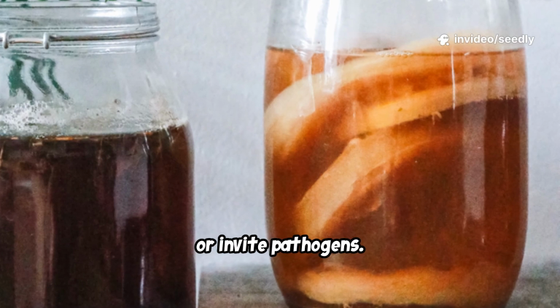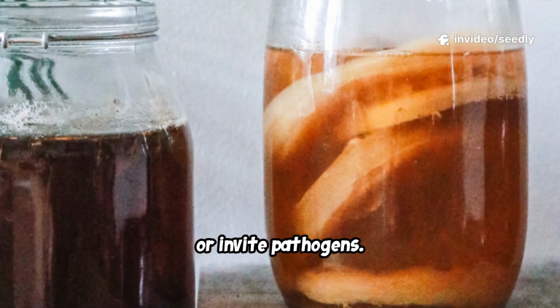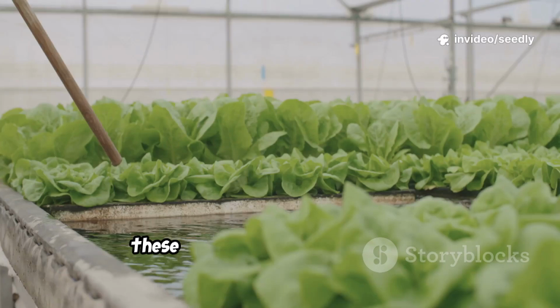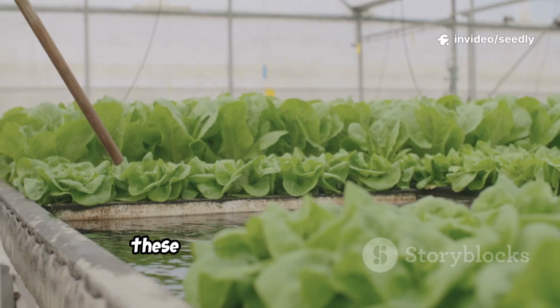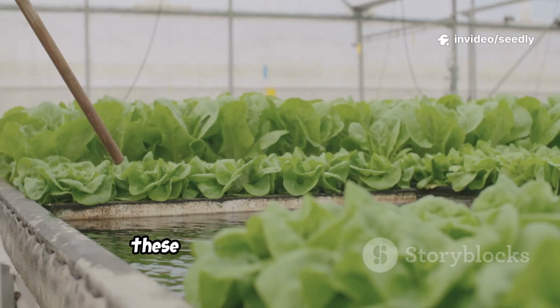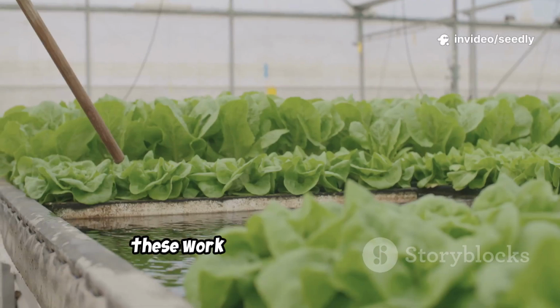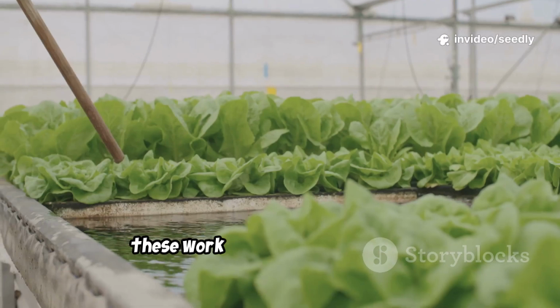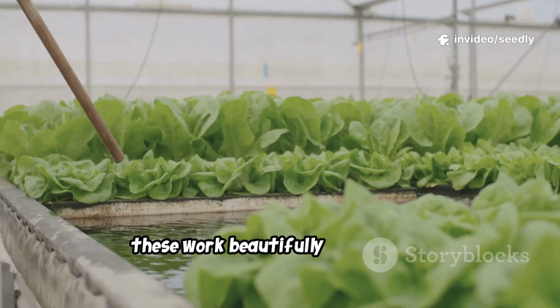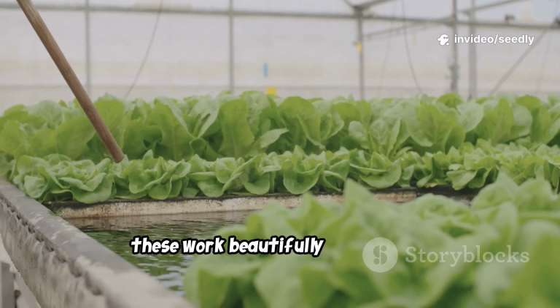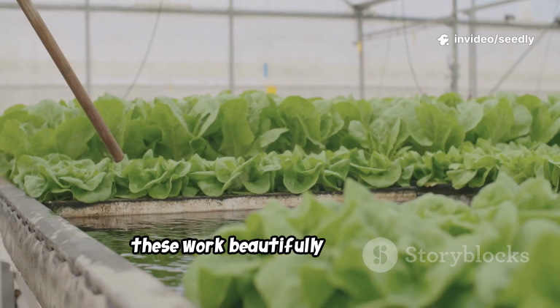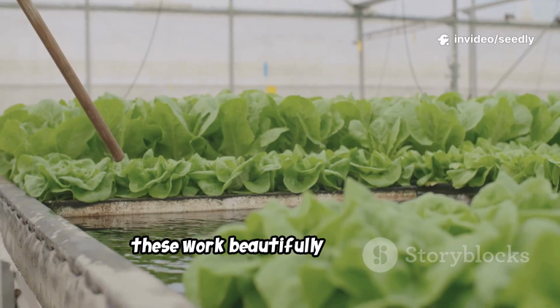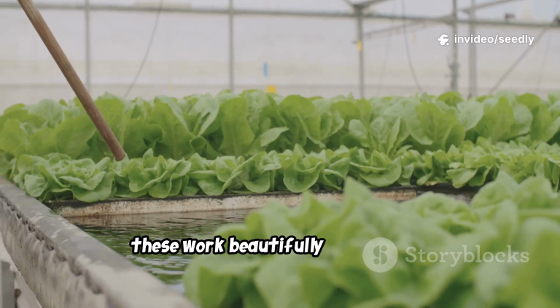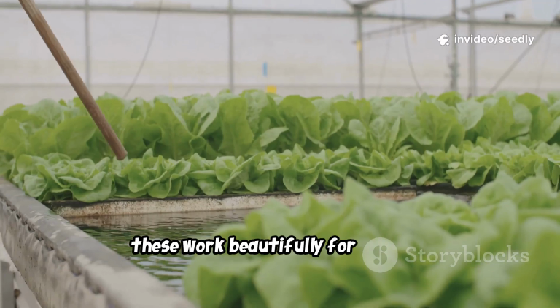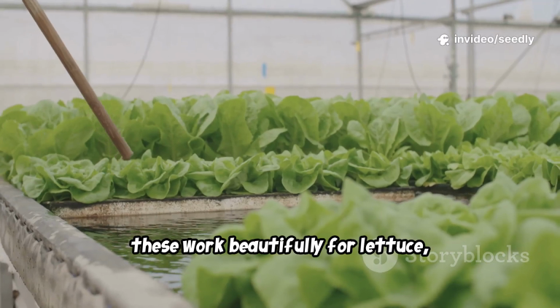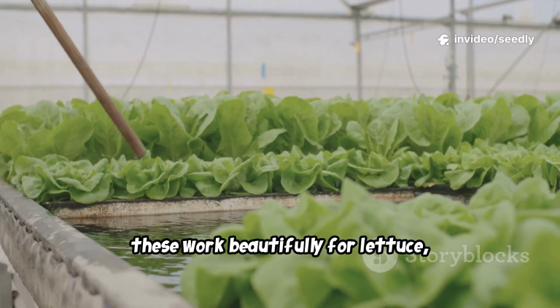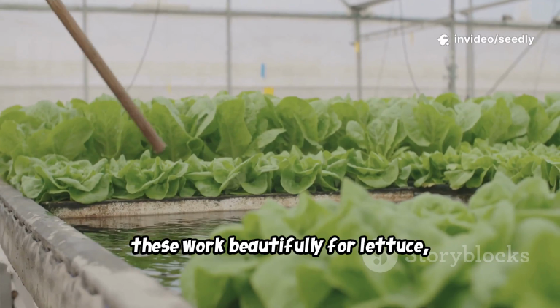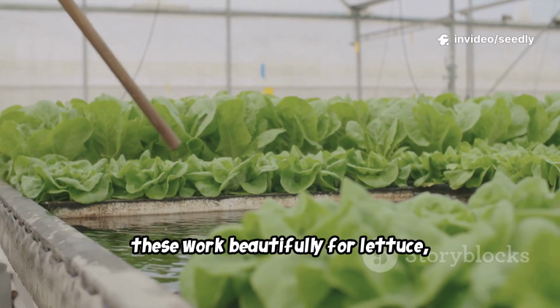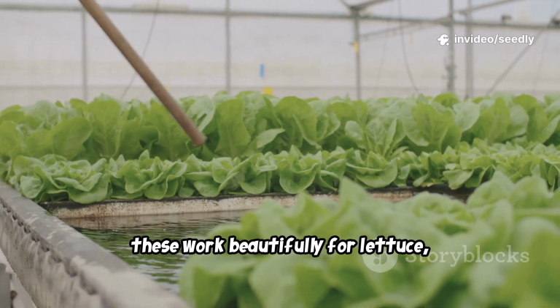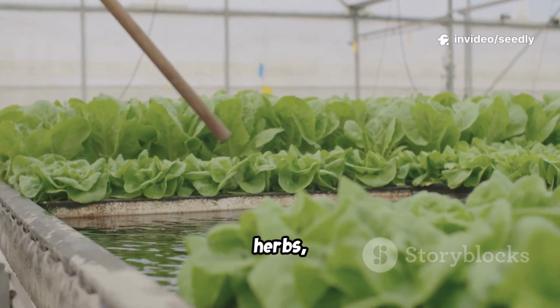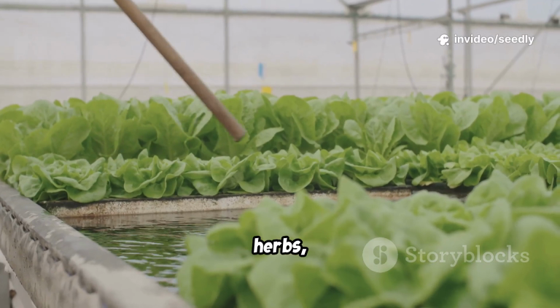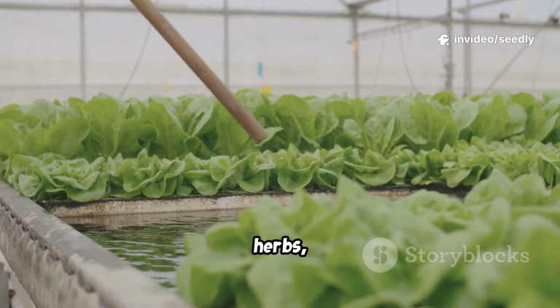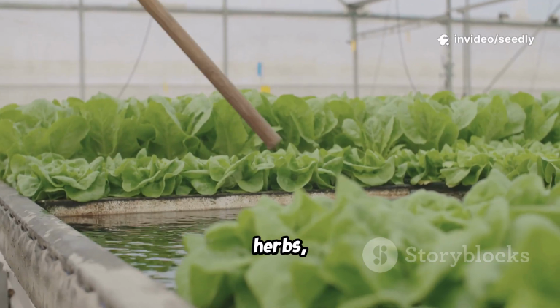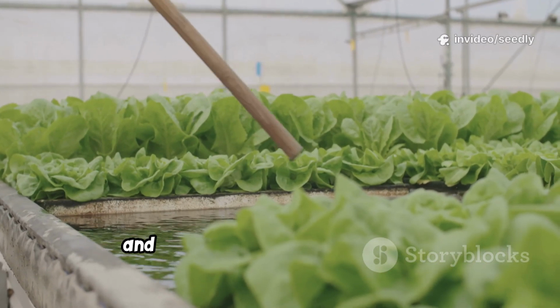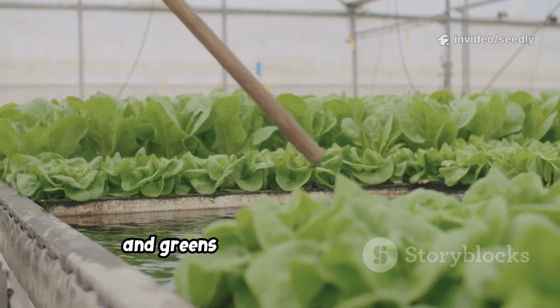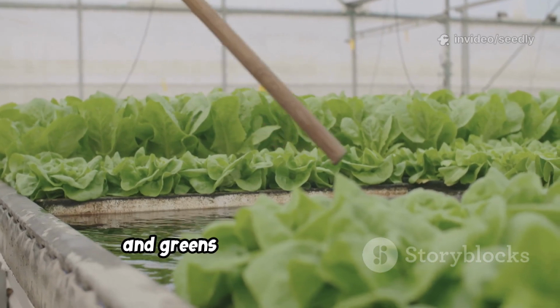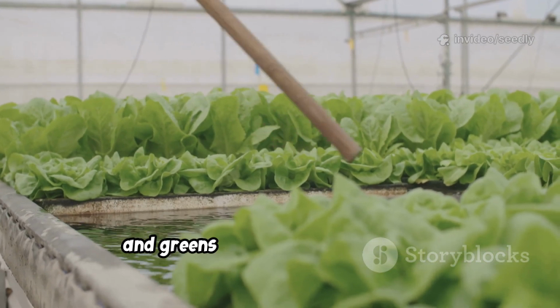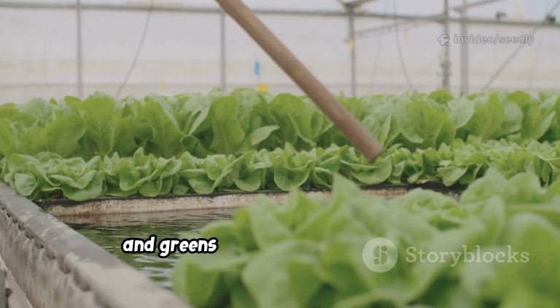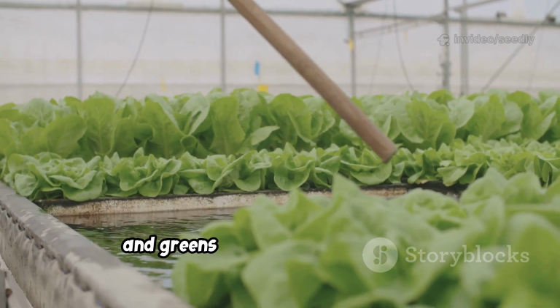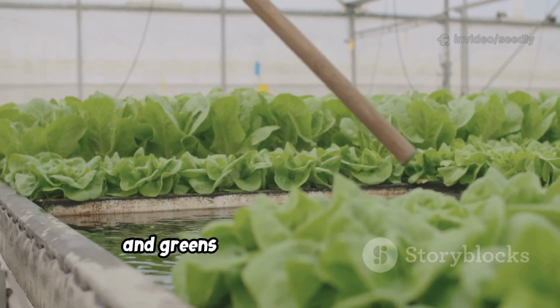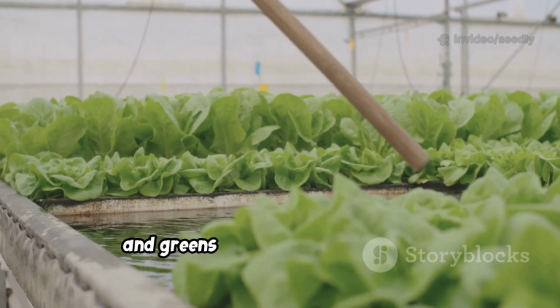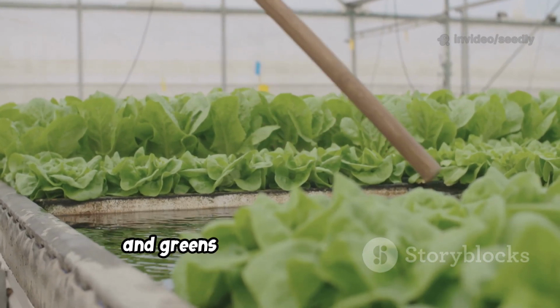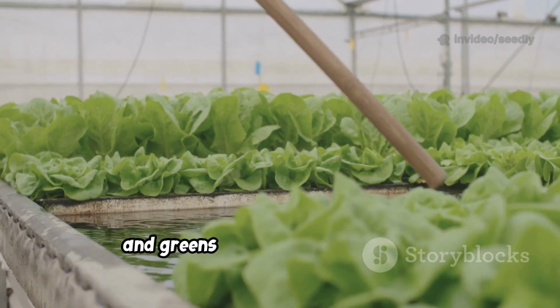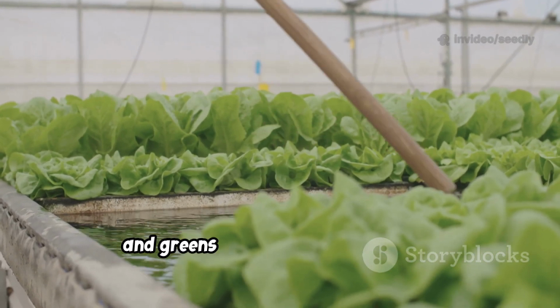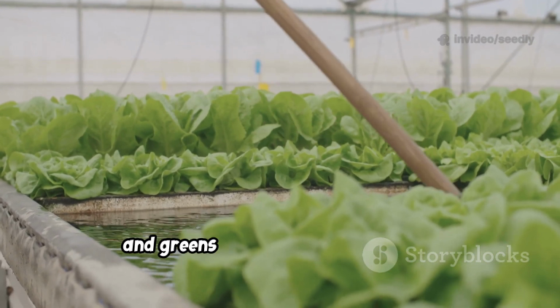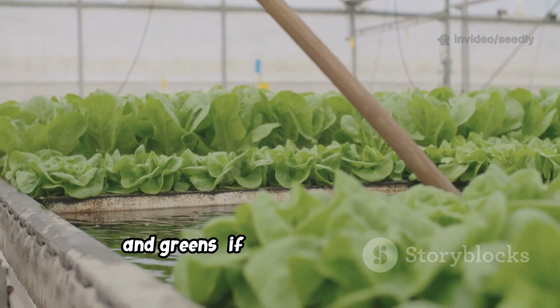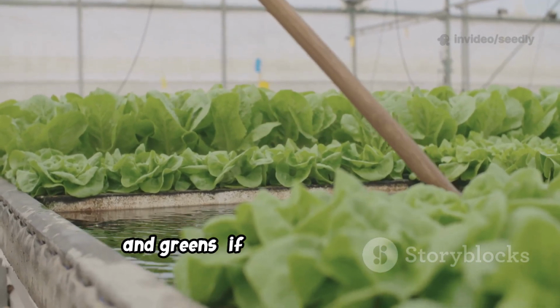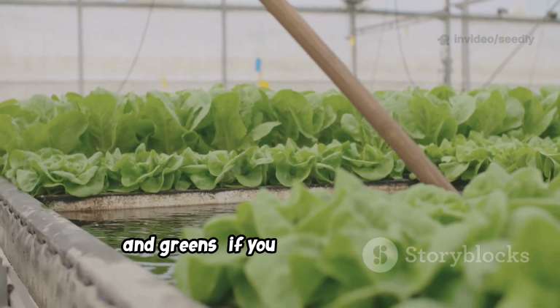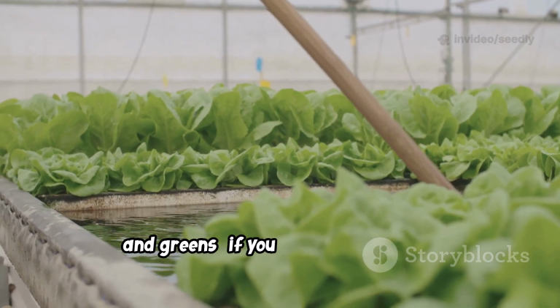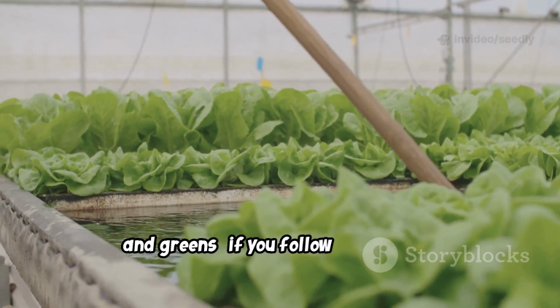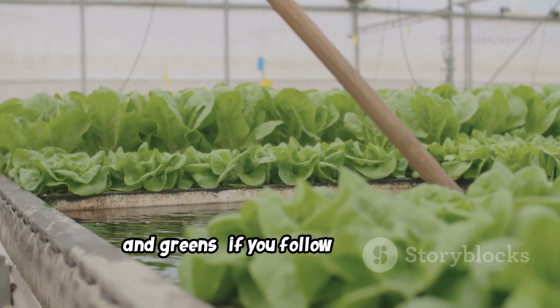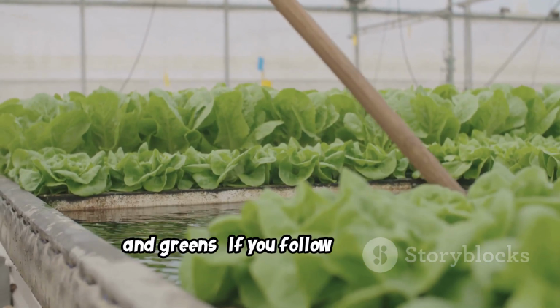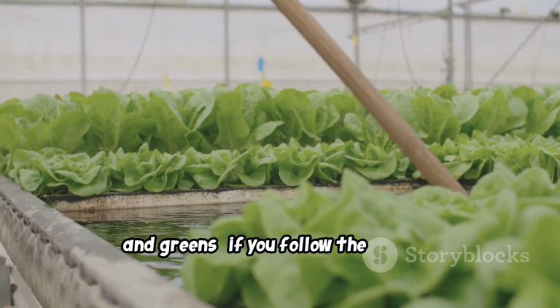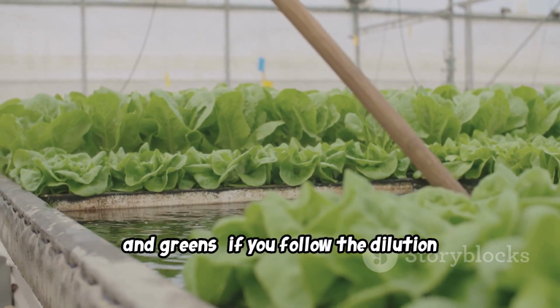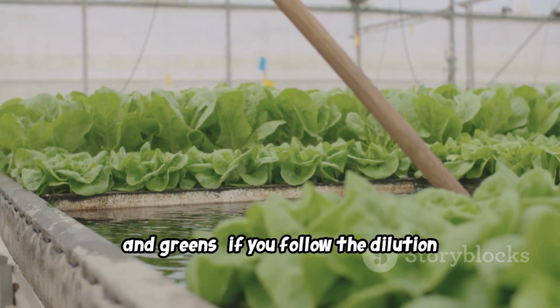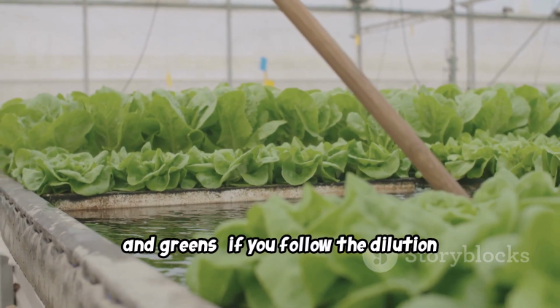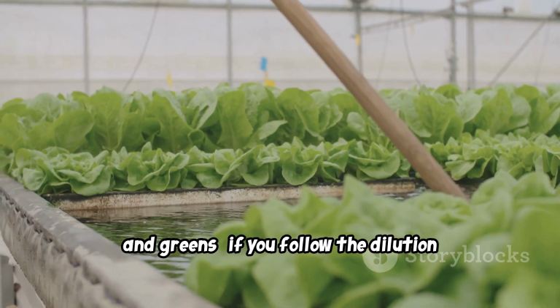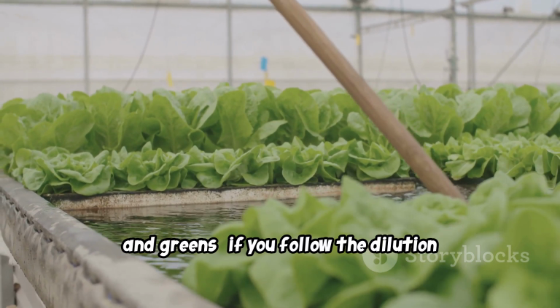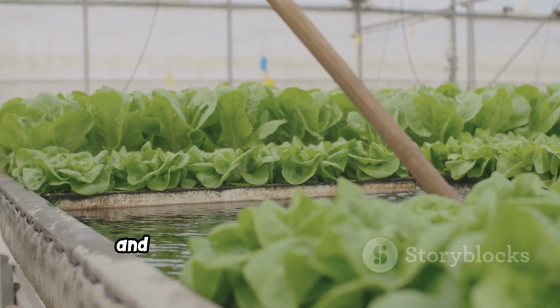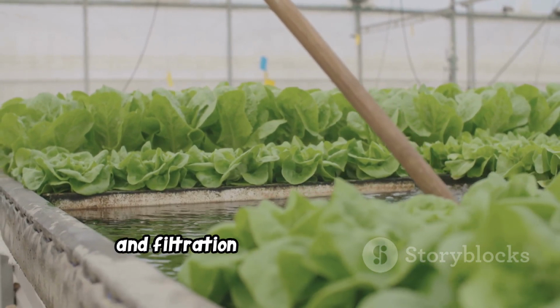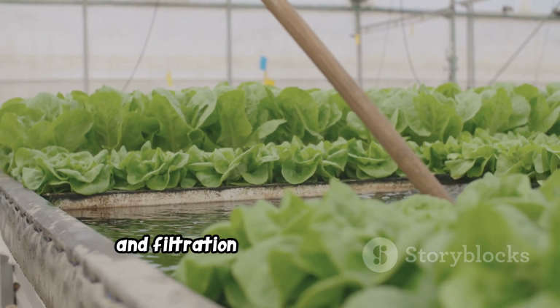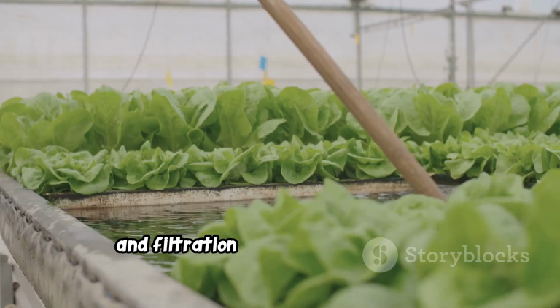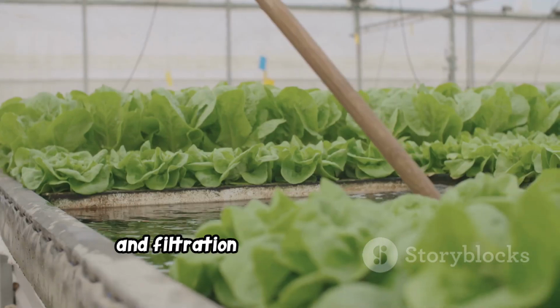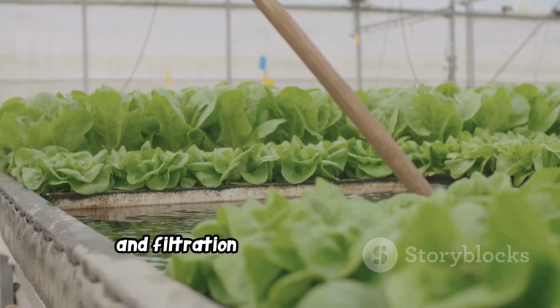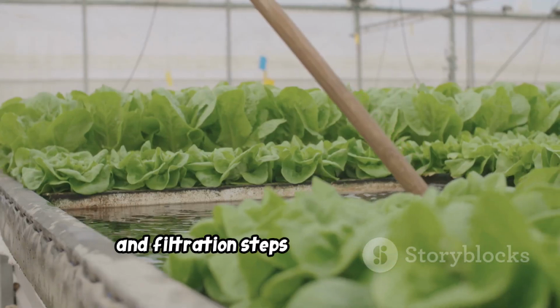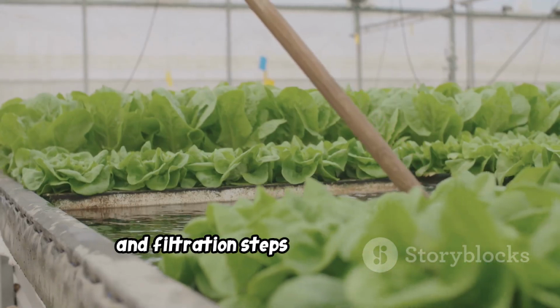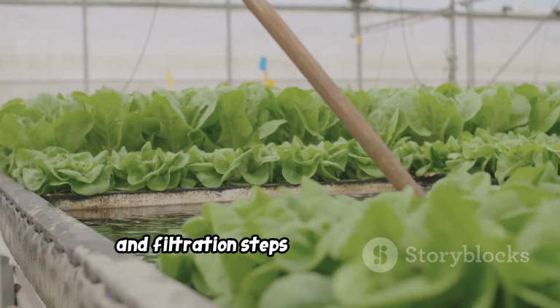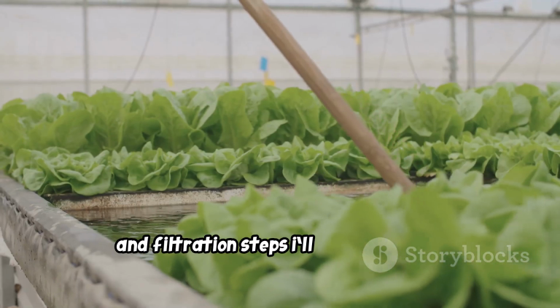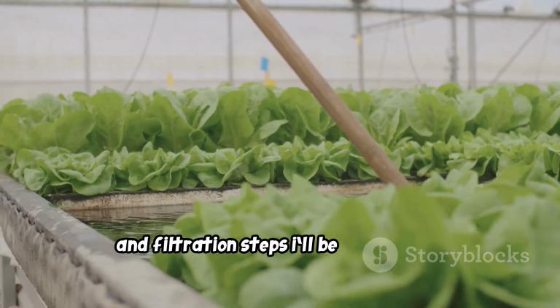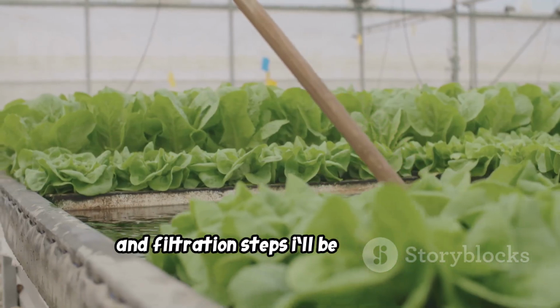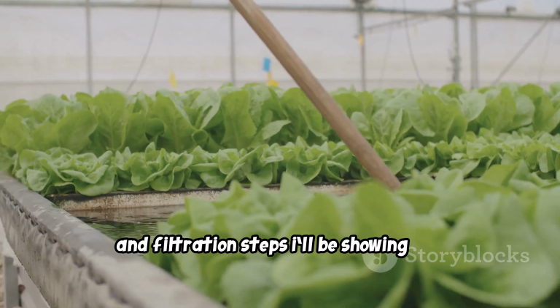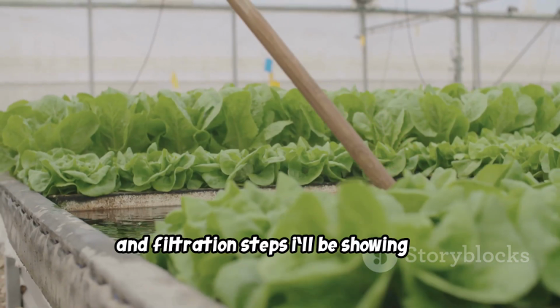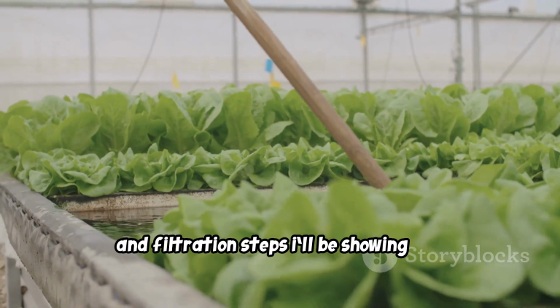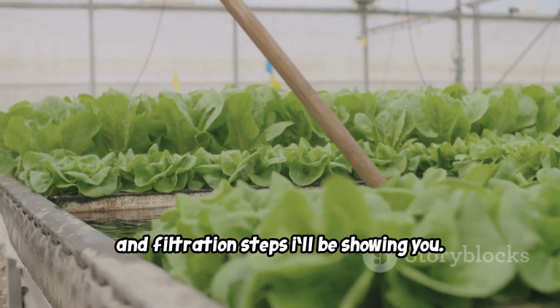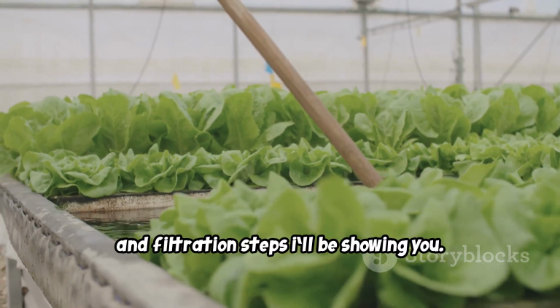These work beautifully for lettuce, herbs, and greens, if you follow the dilution and filtration steps I'll be showing you.